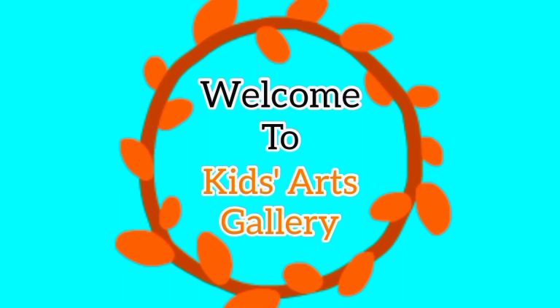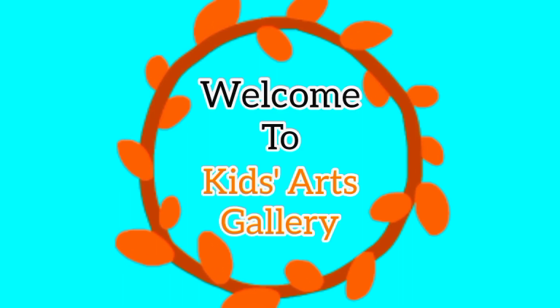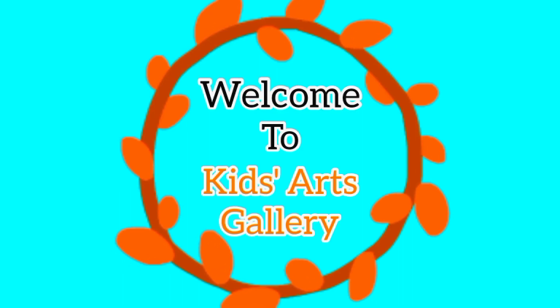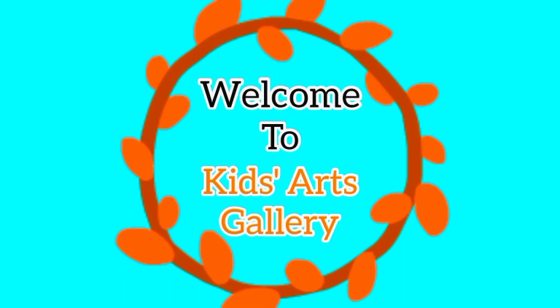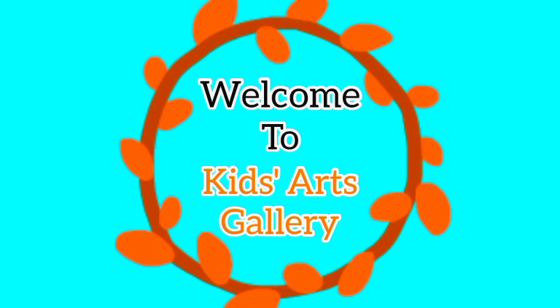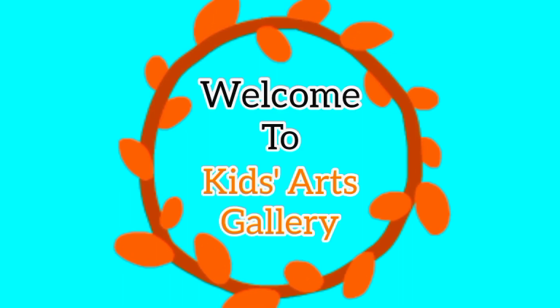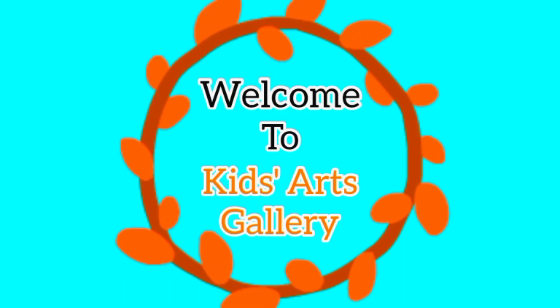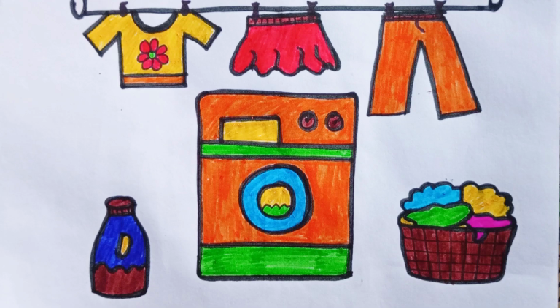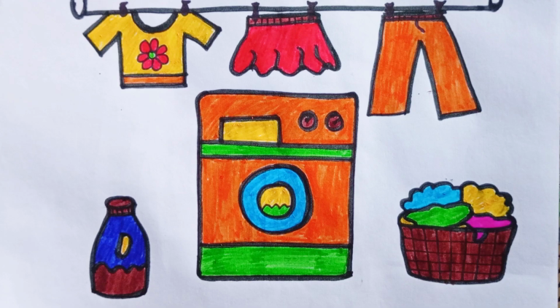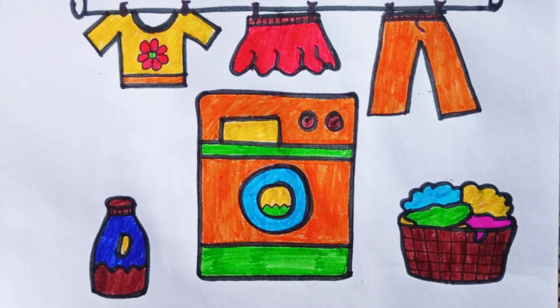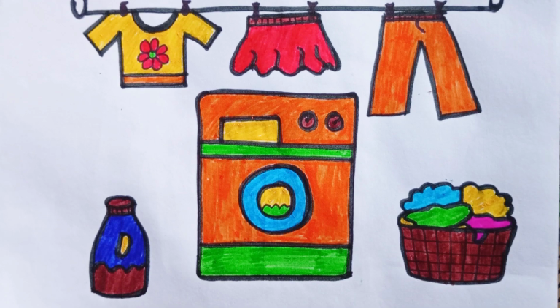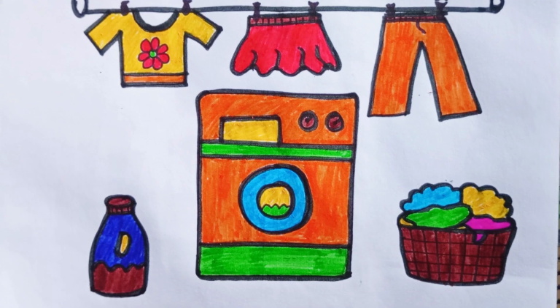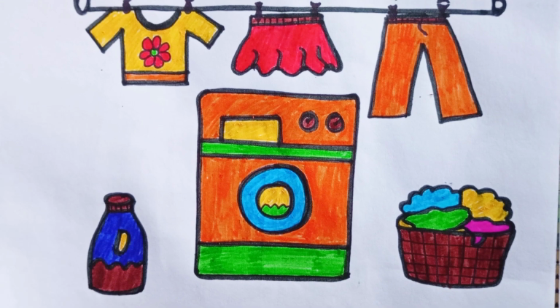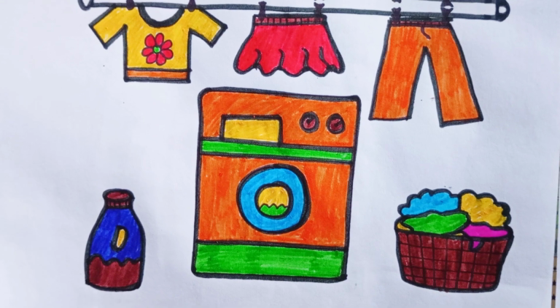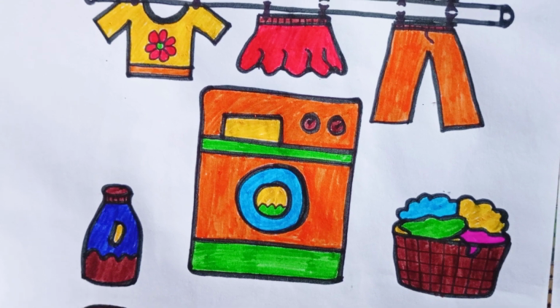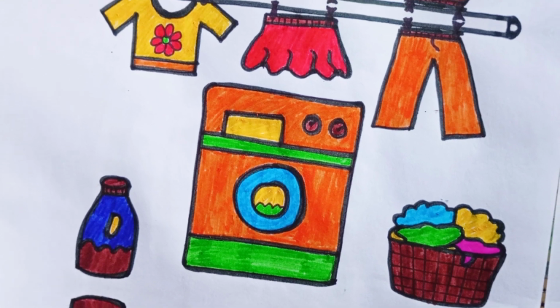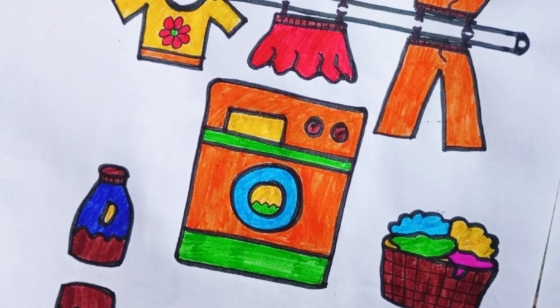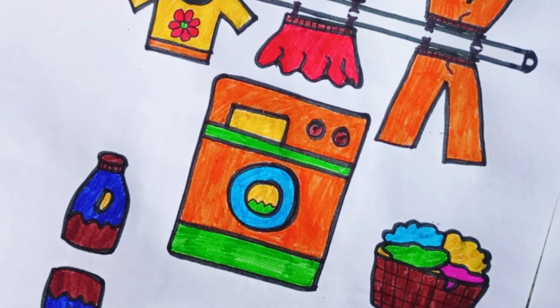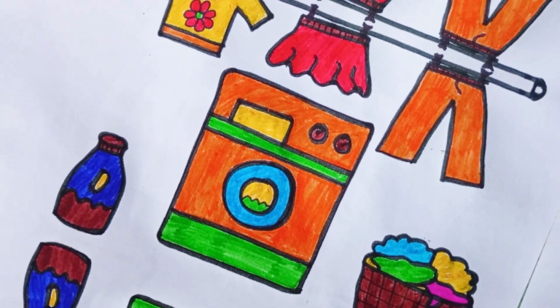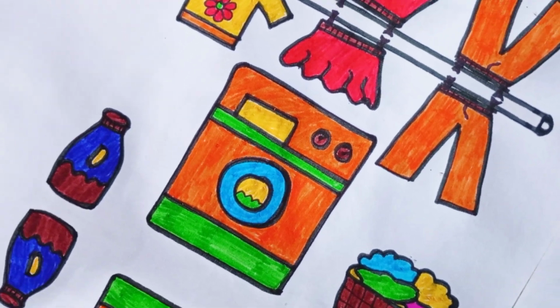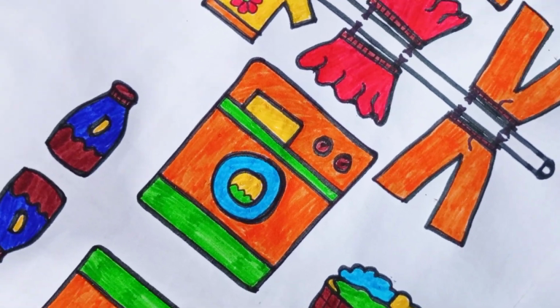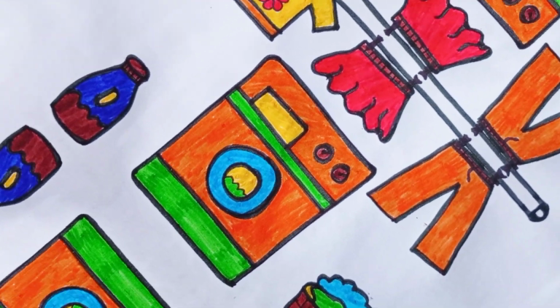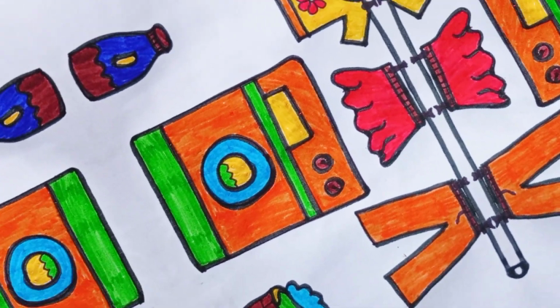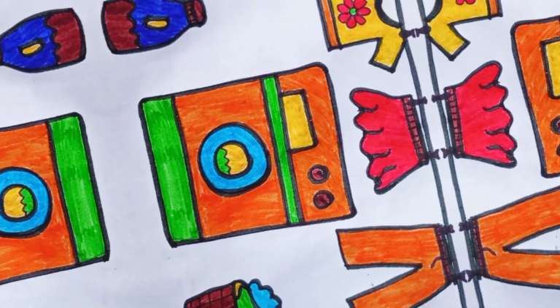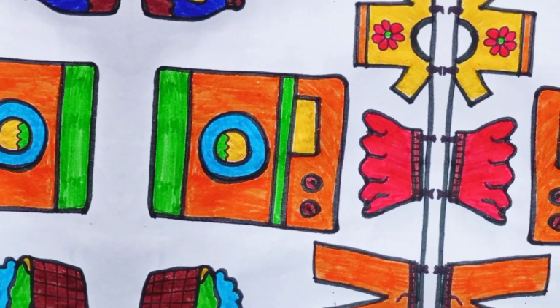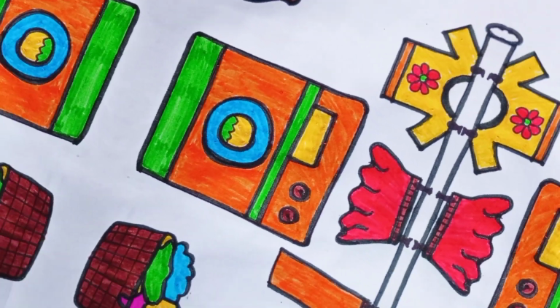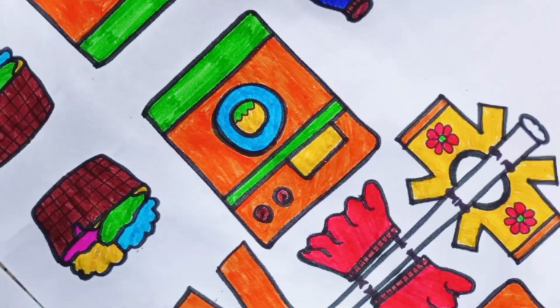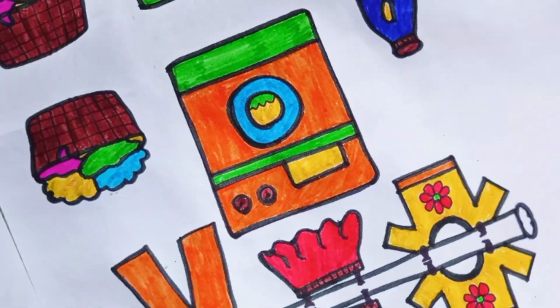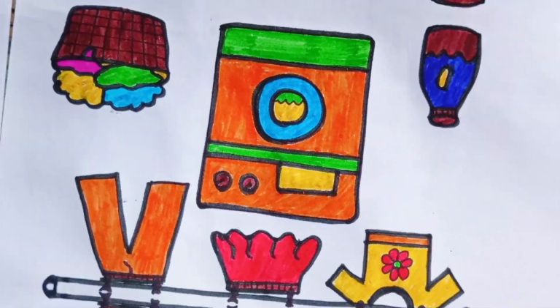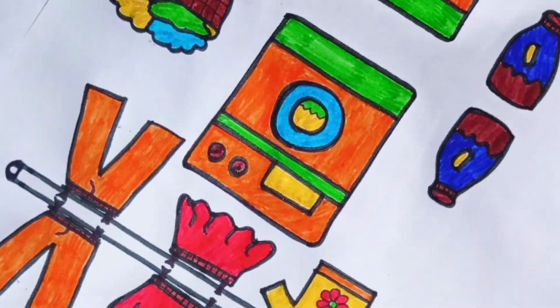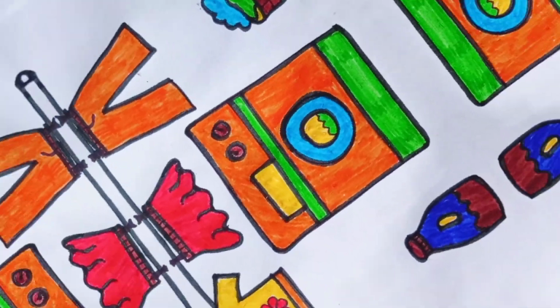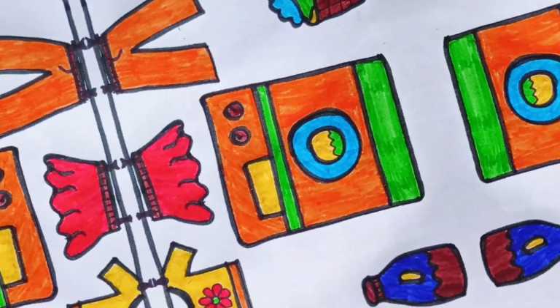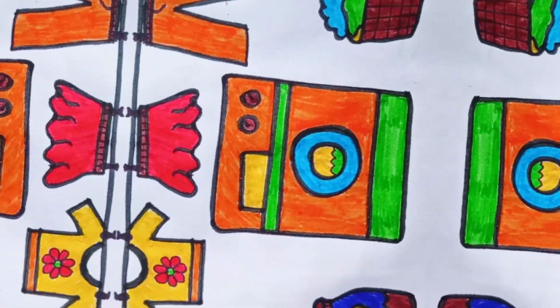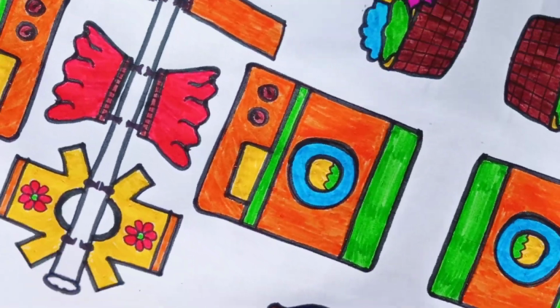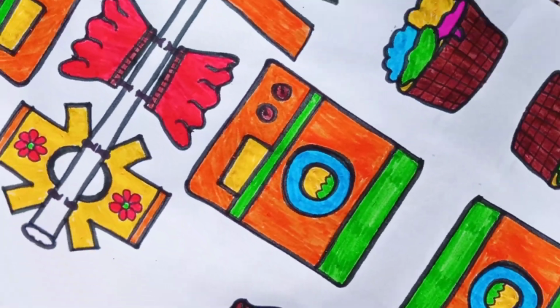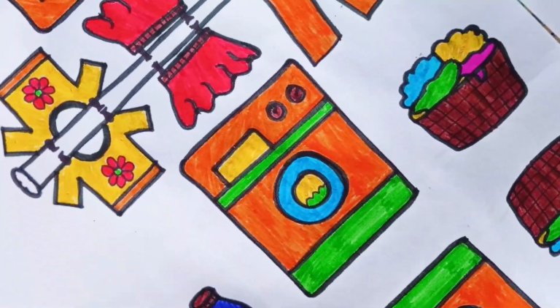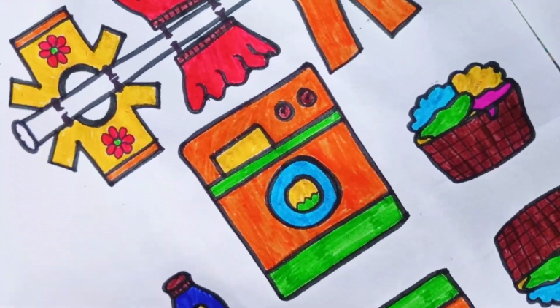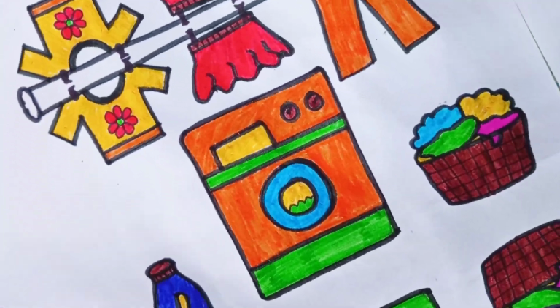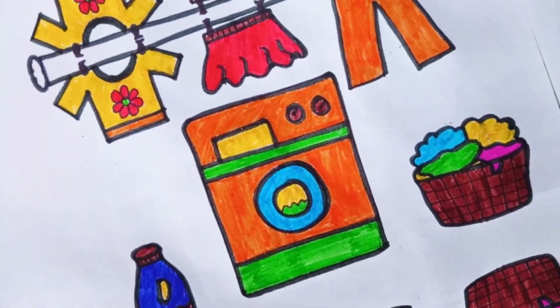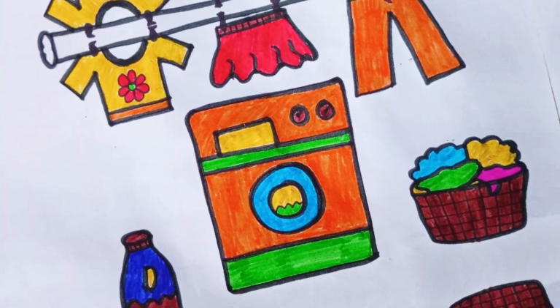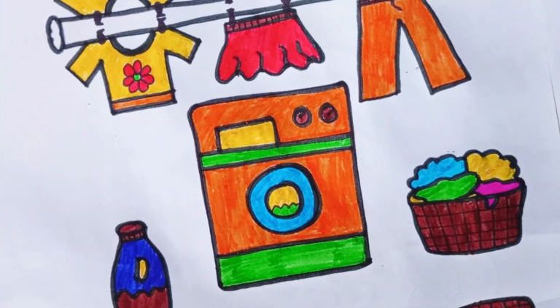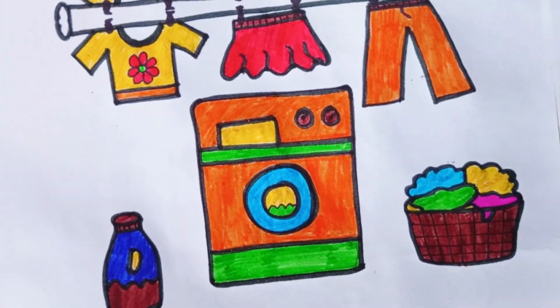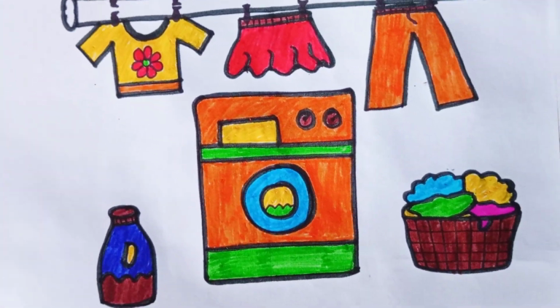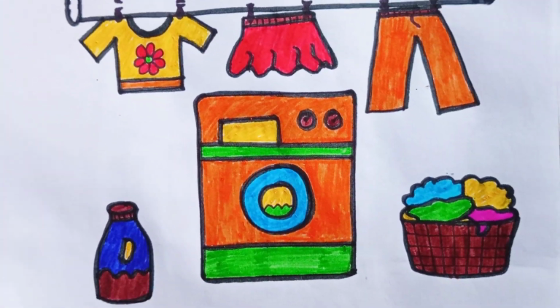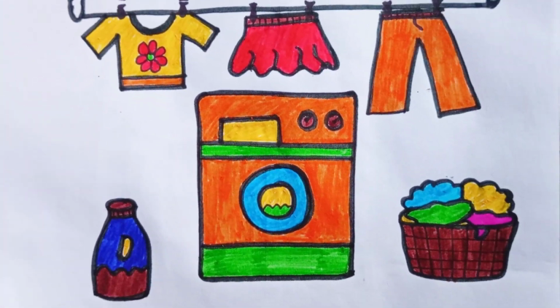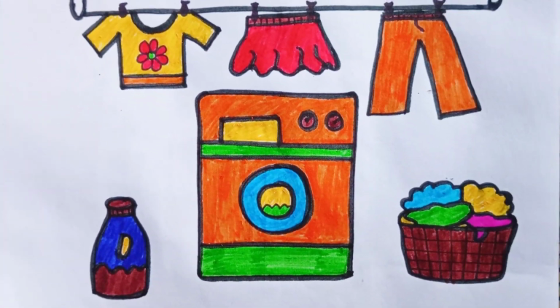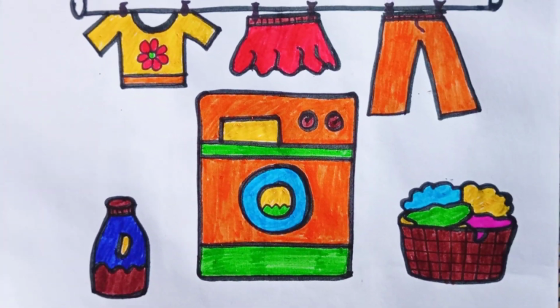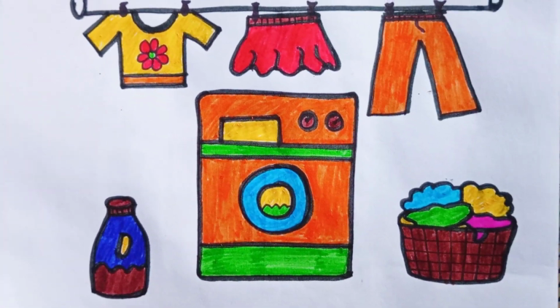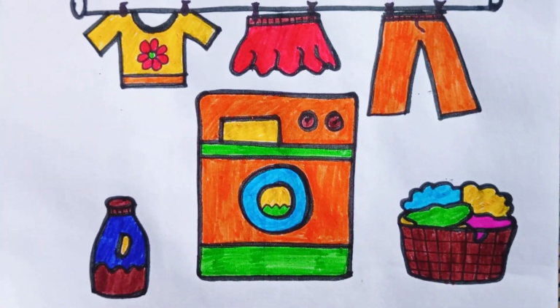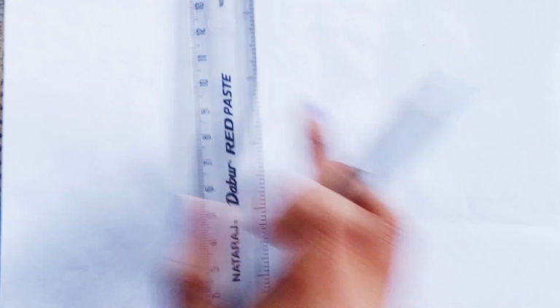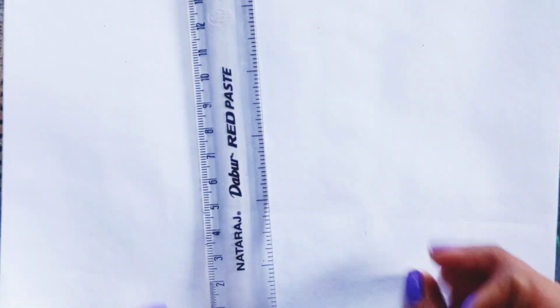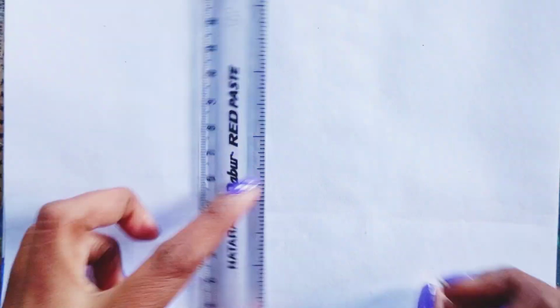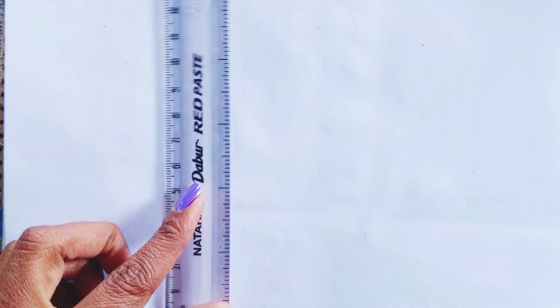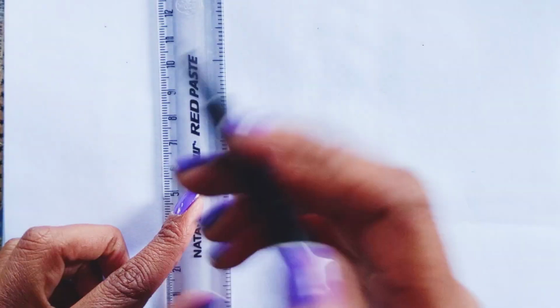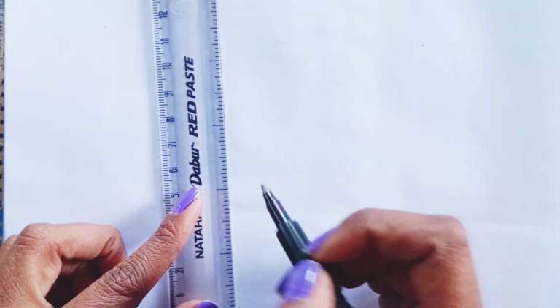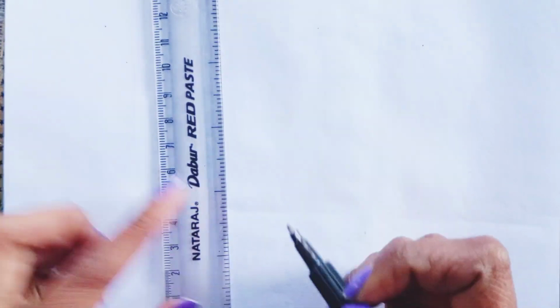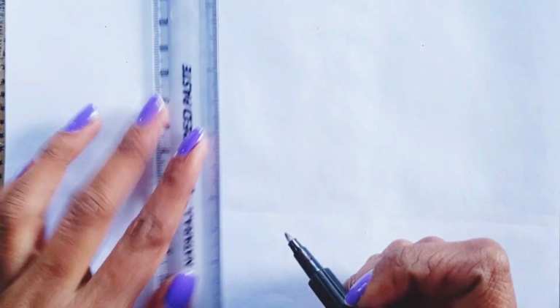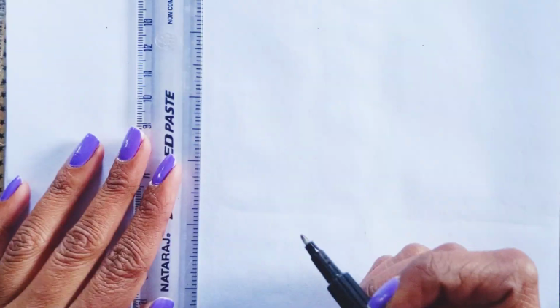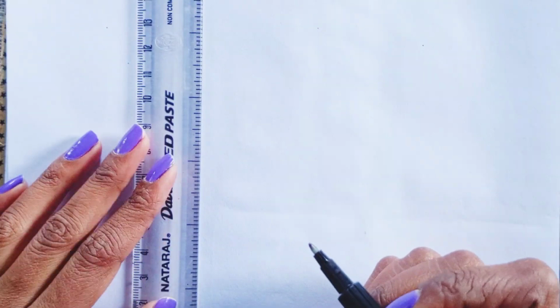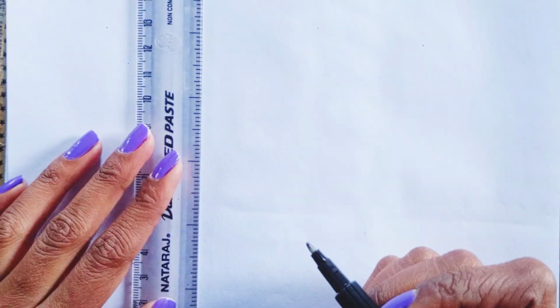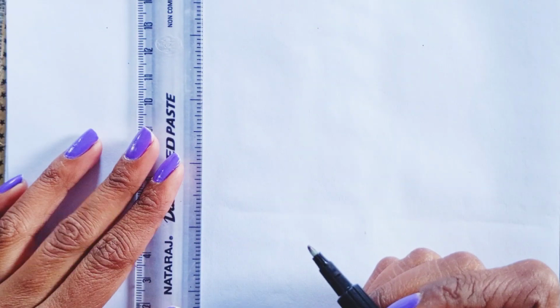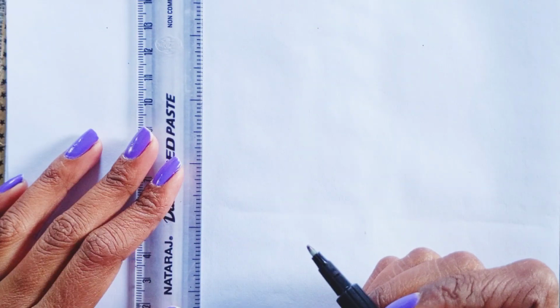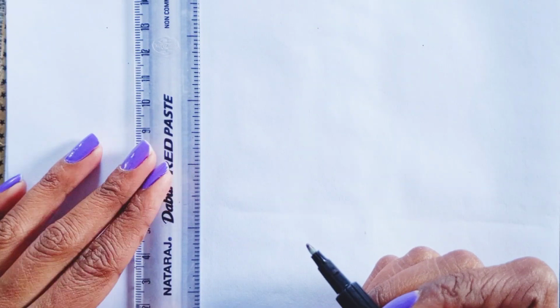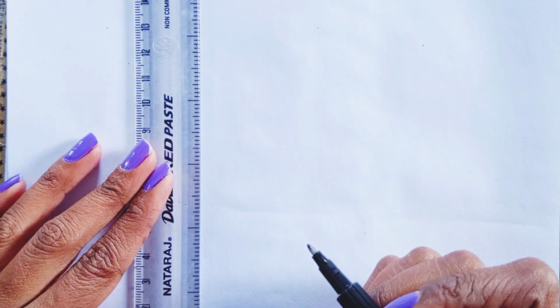Hello kids, today we will draw a washing machine and clothes. Here we go.